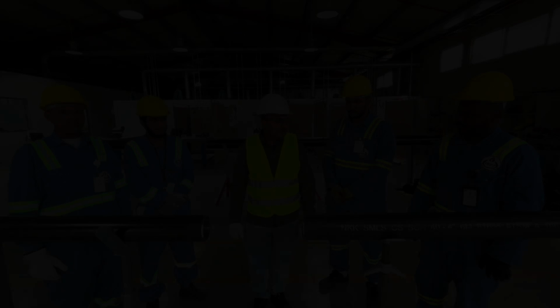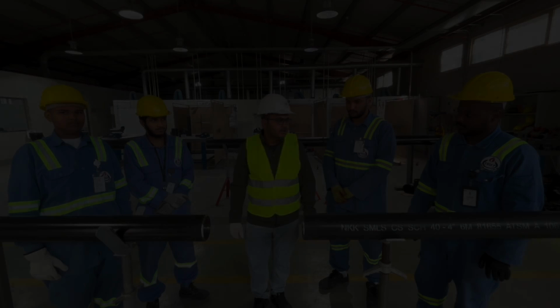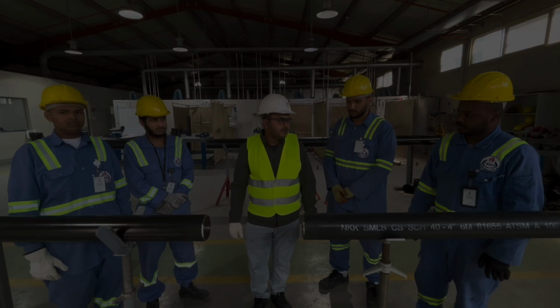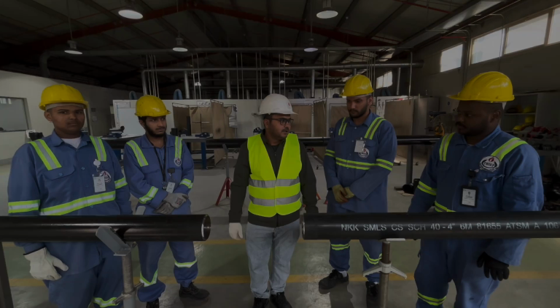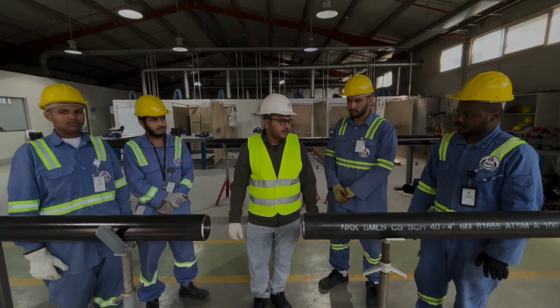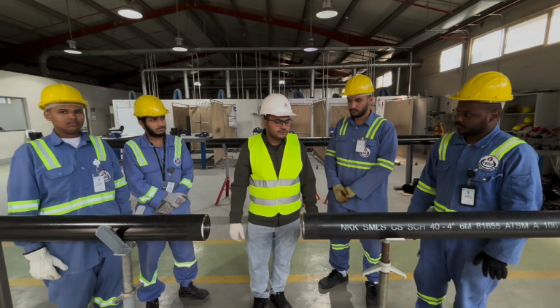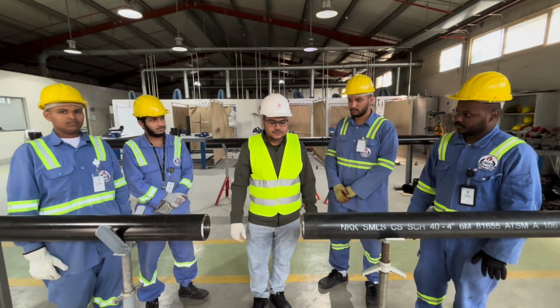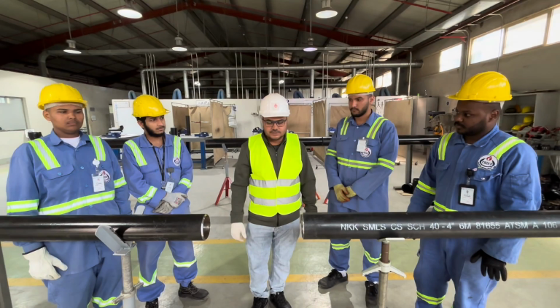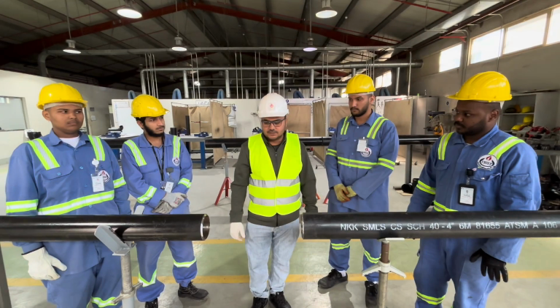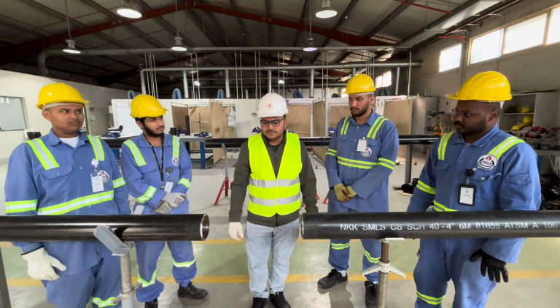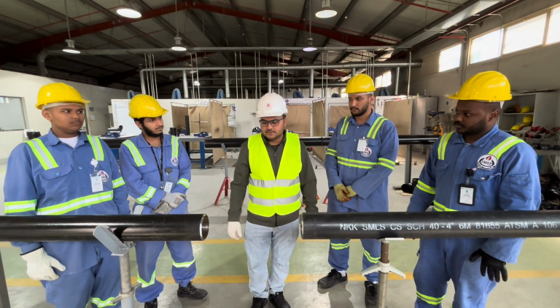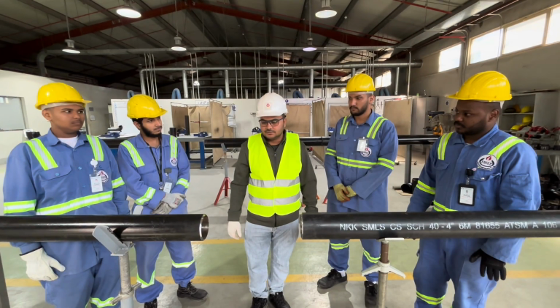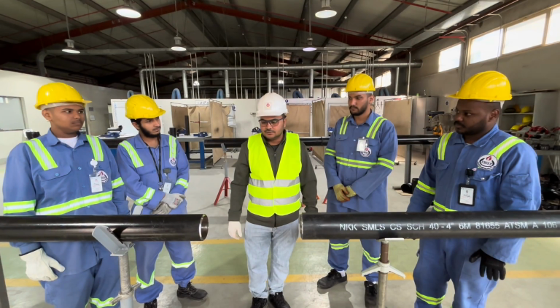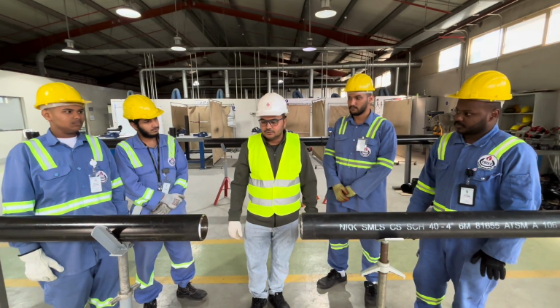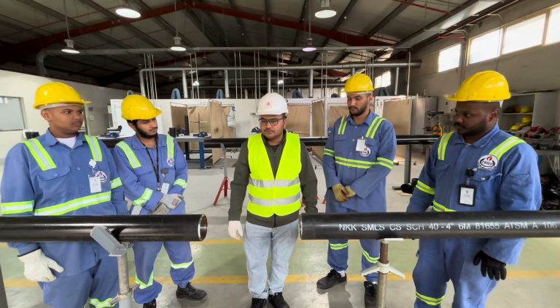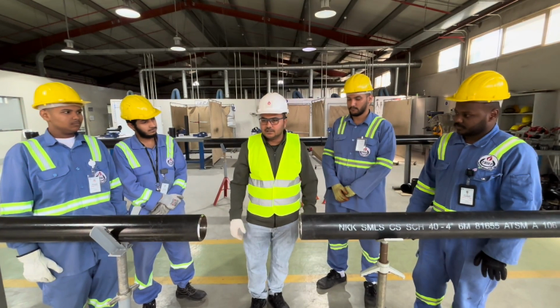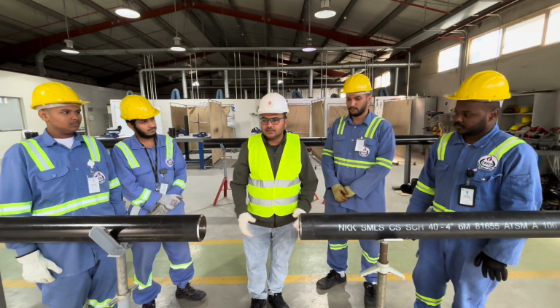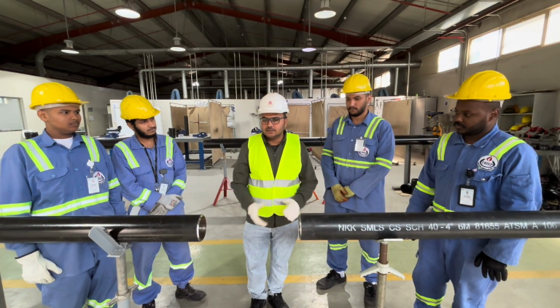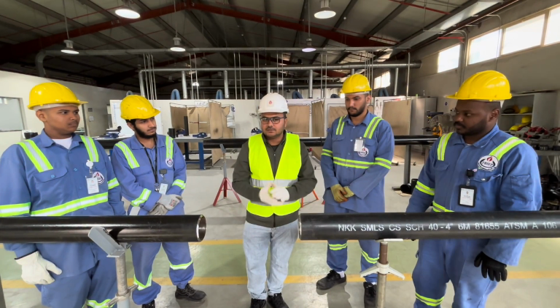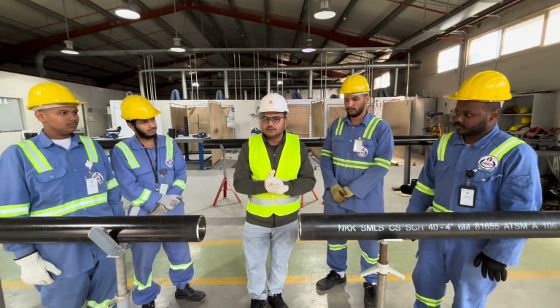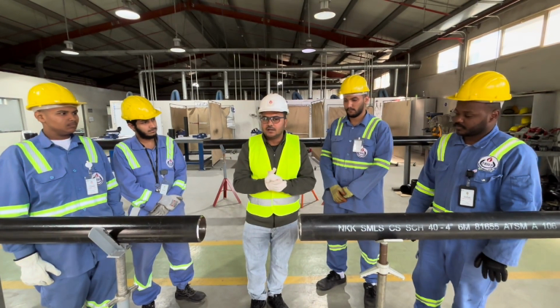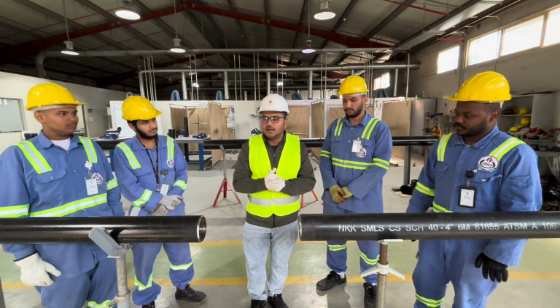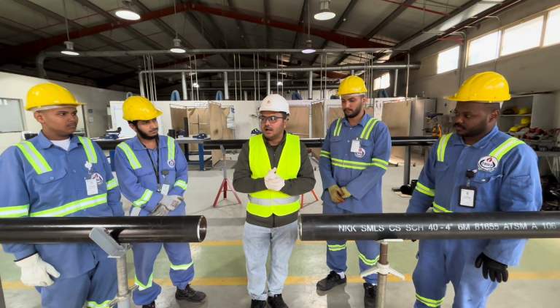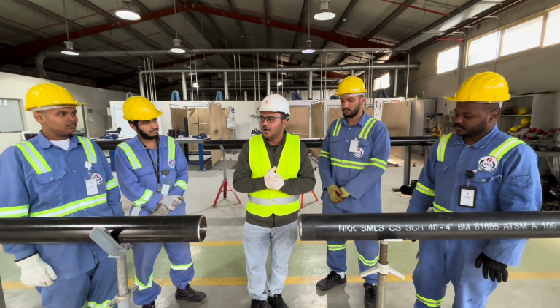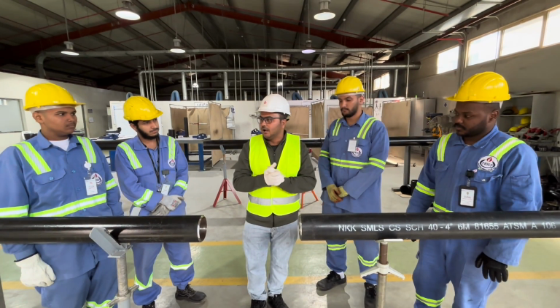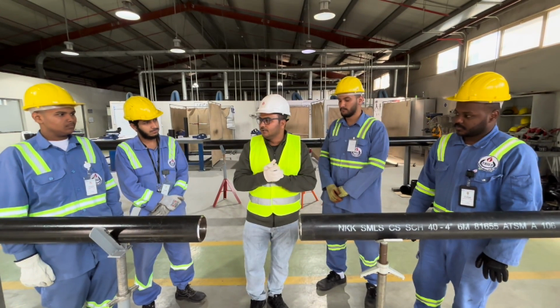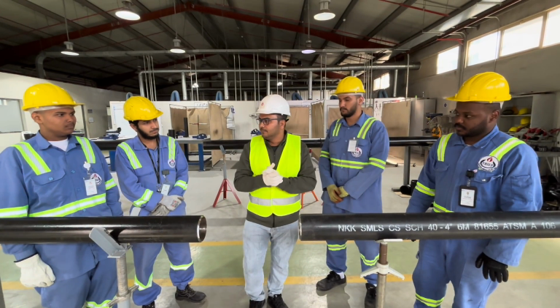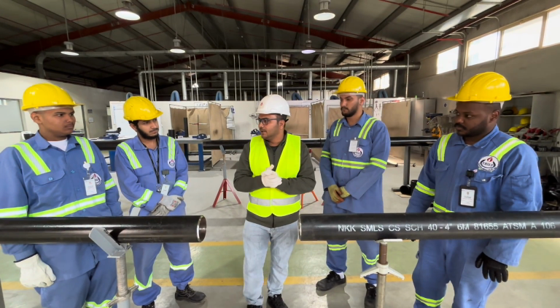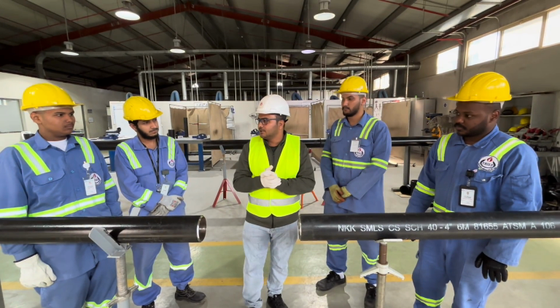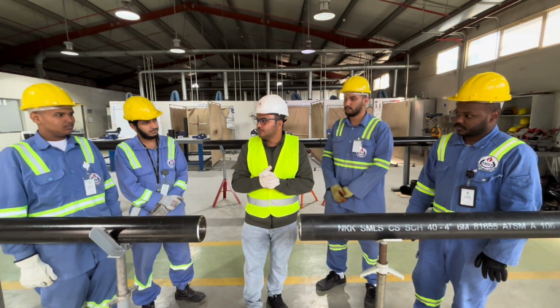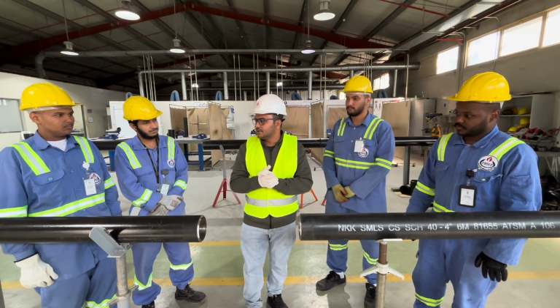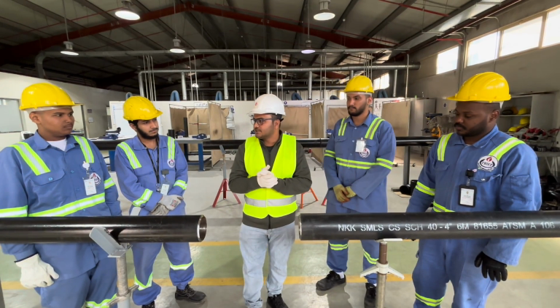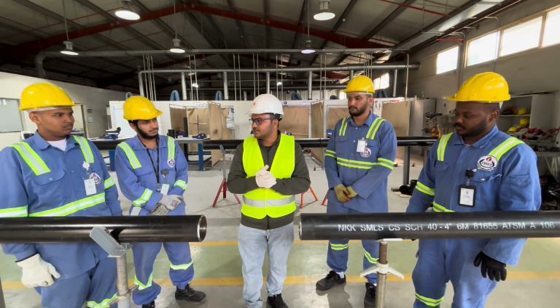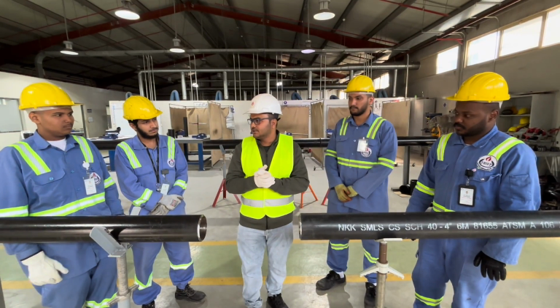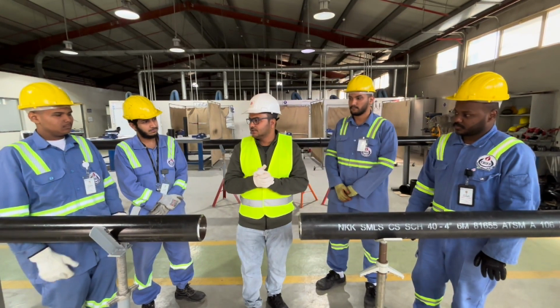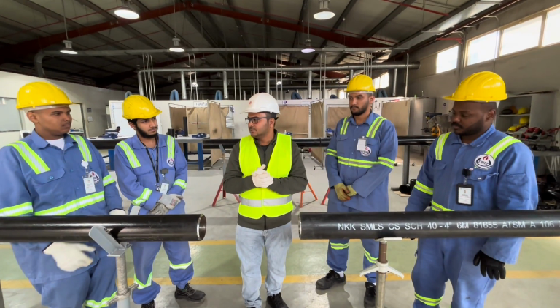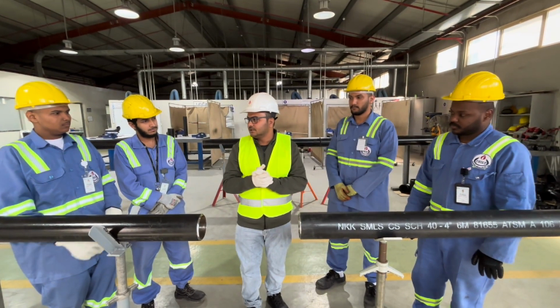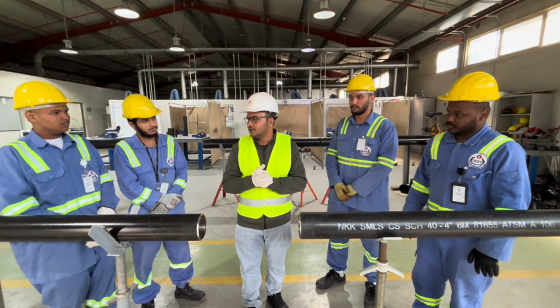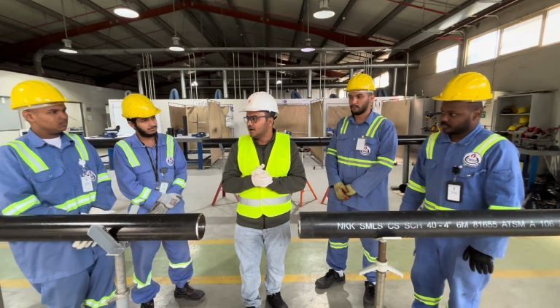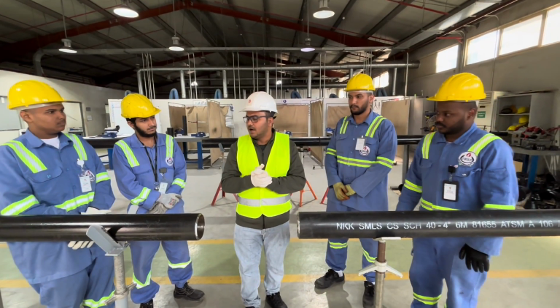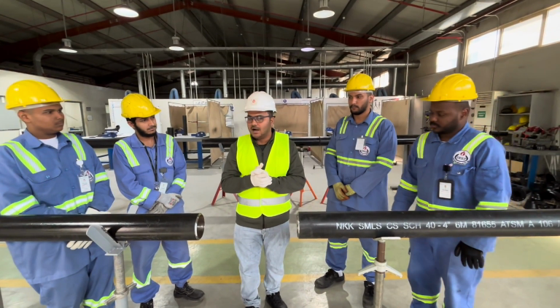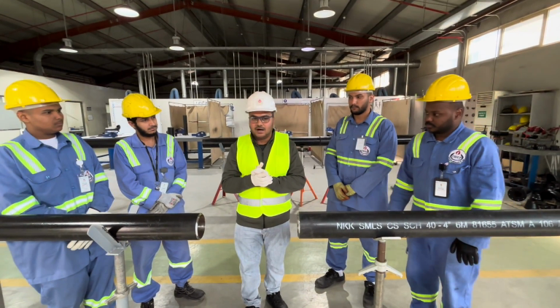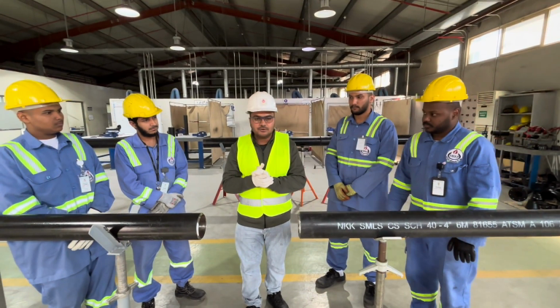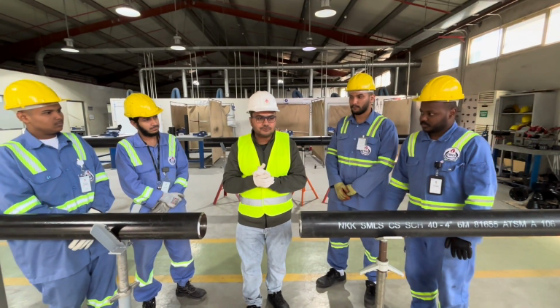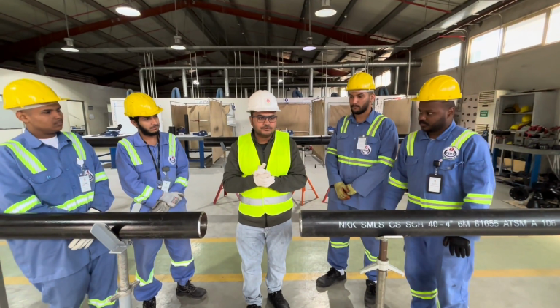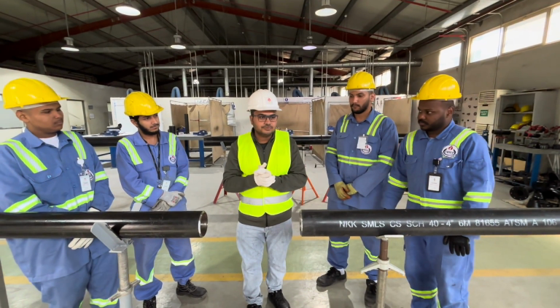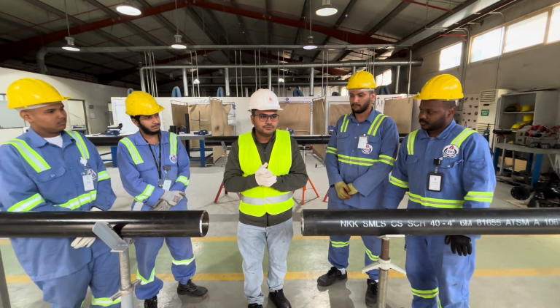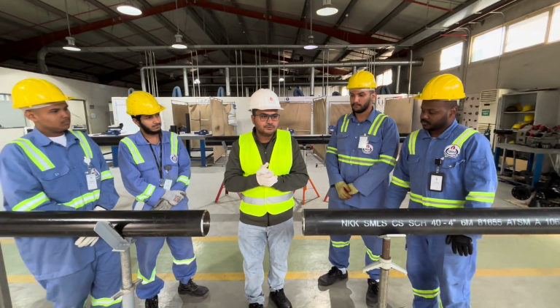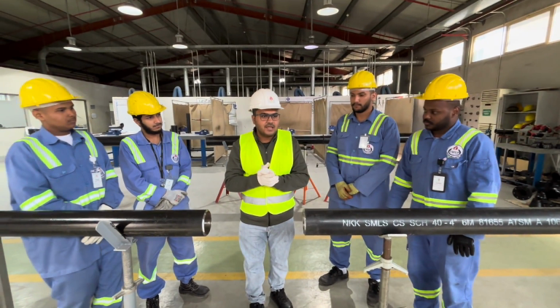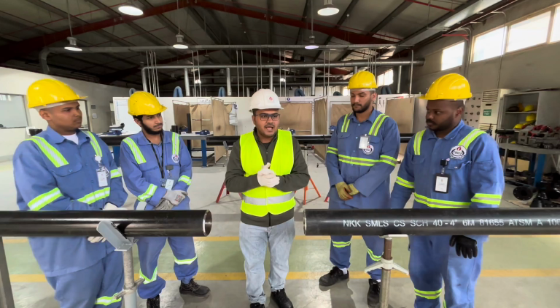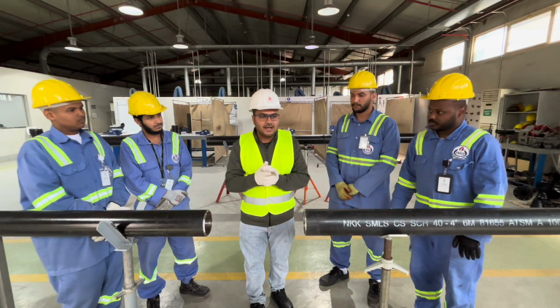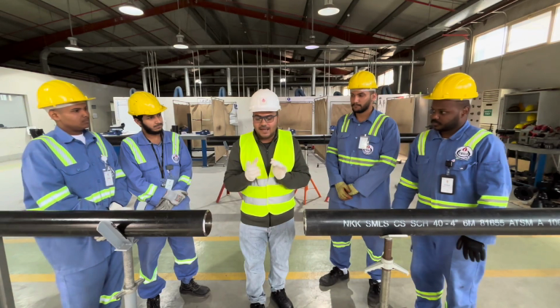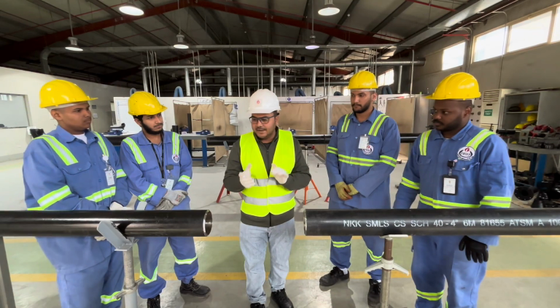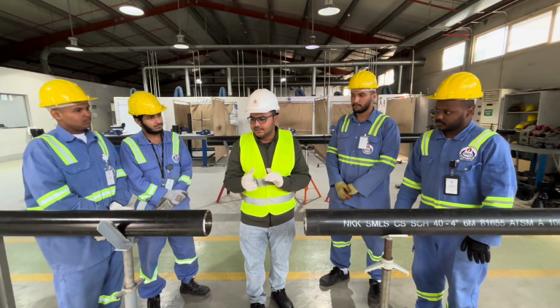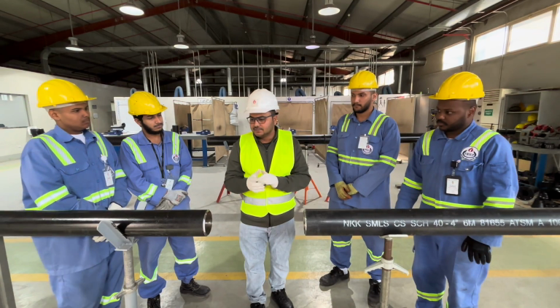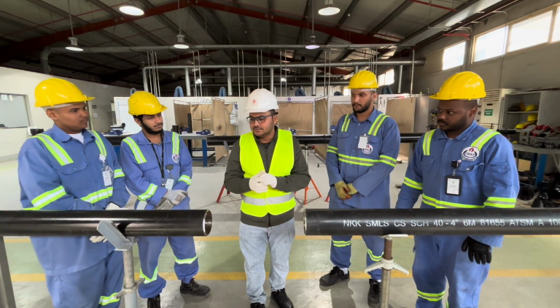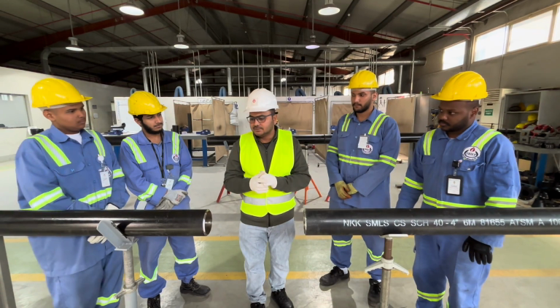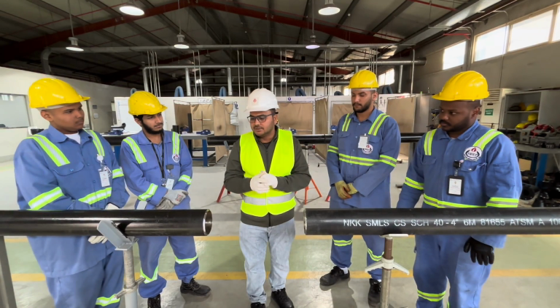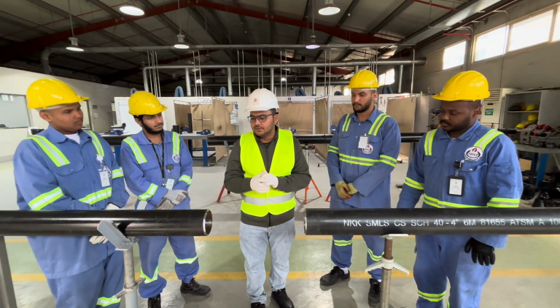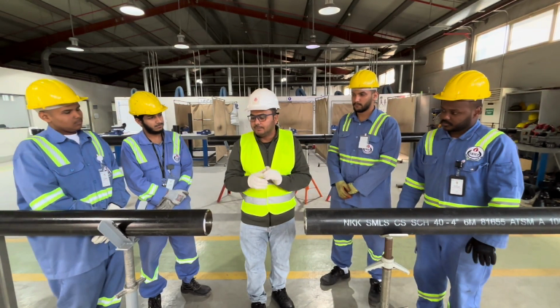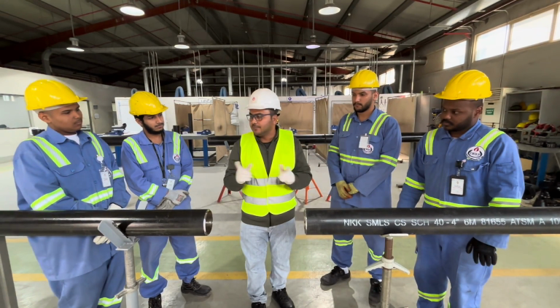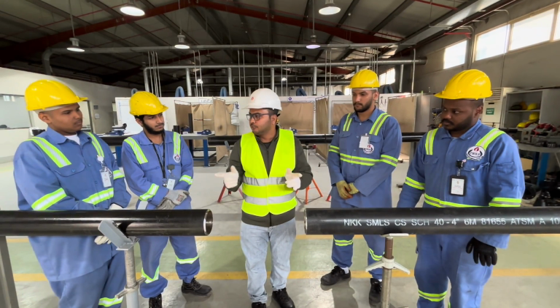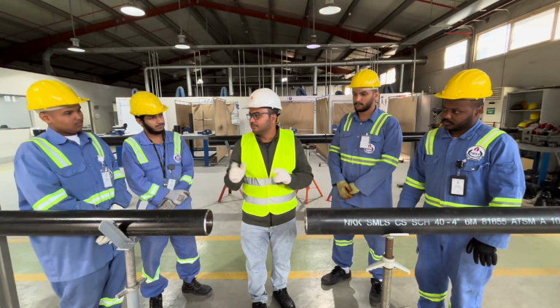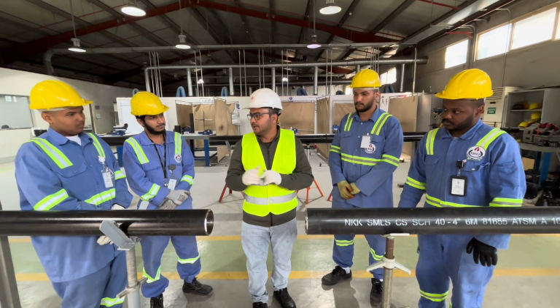Hello gentlemen, today I will make you understand how to align pipe to pipe.